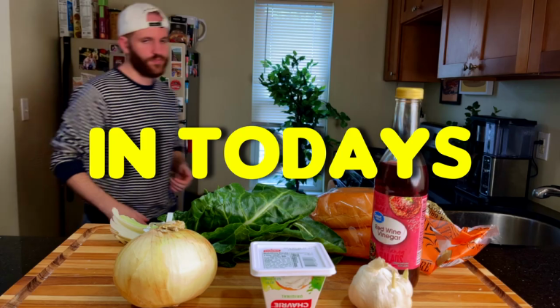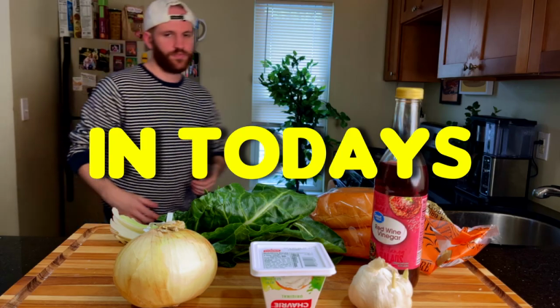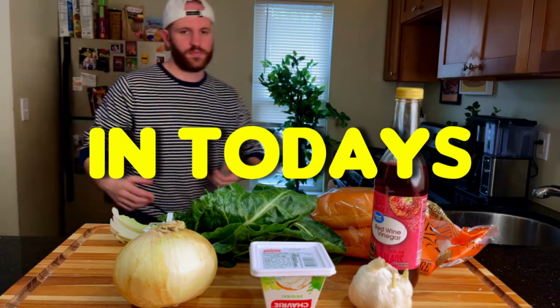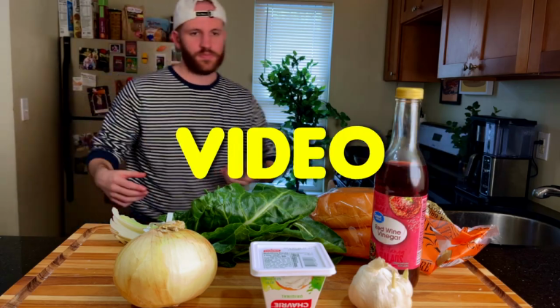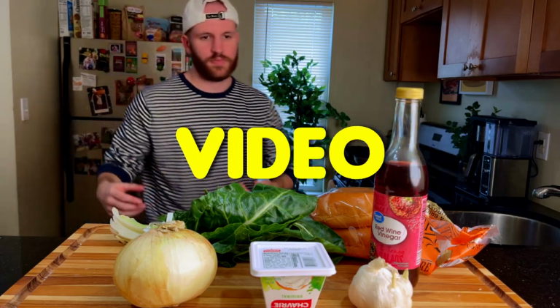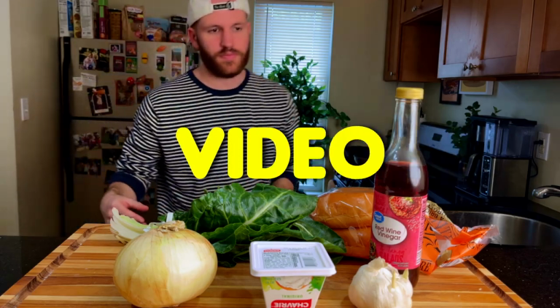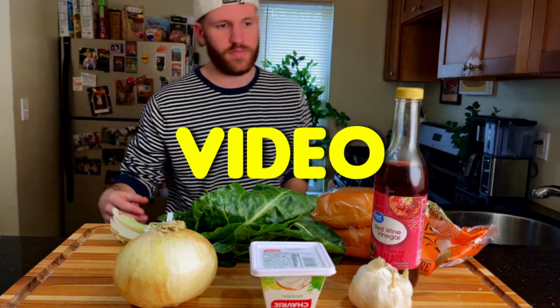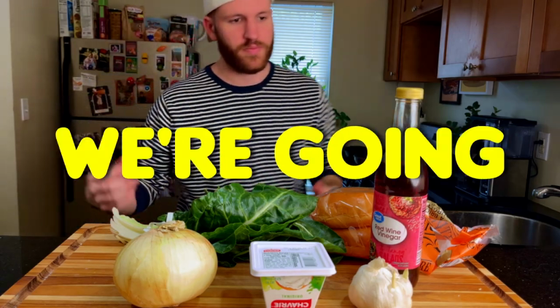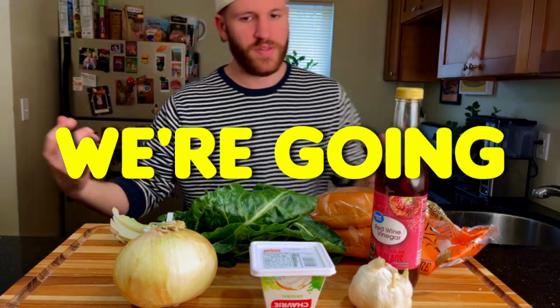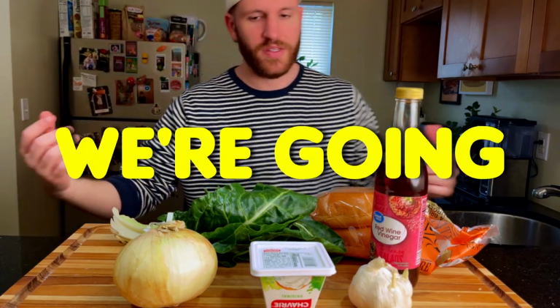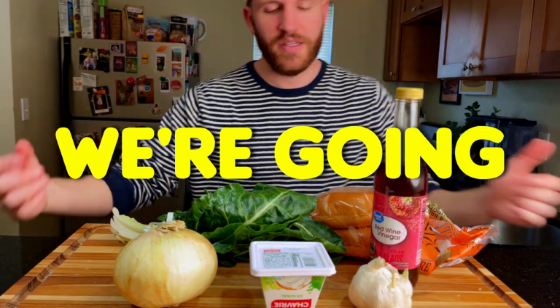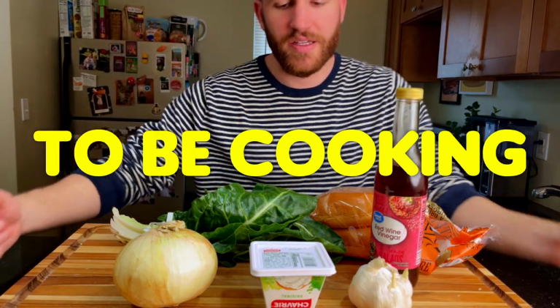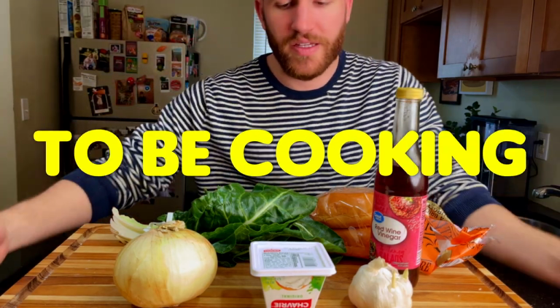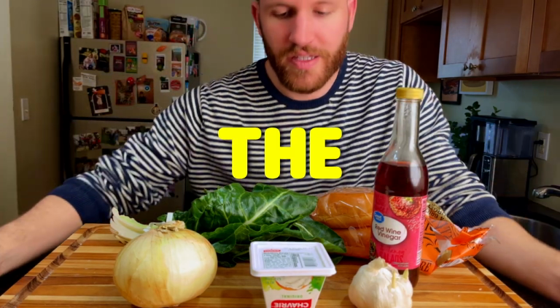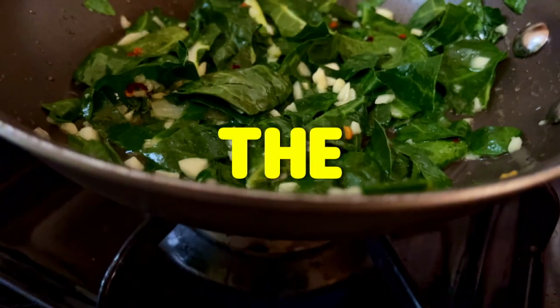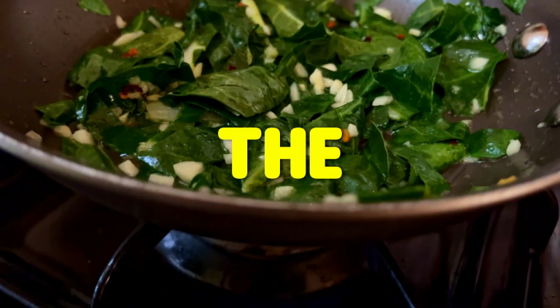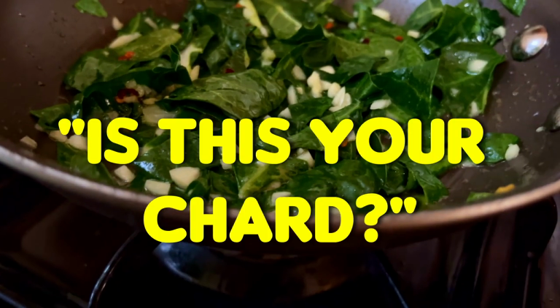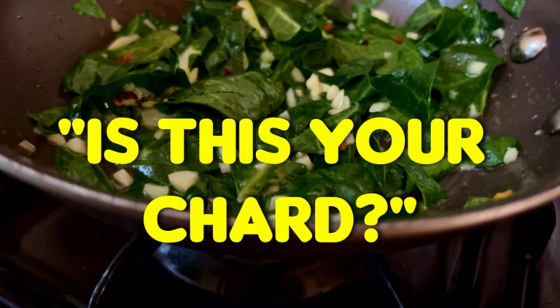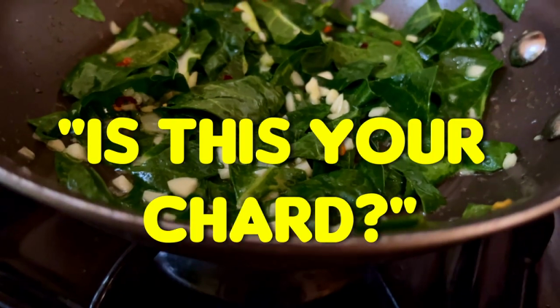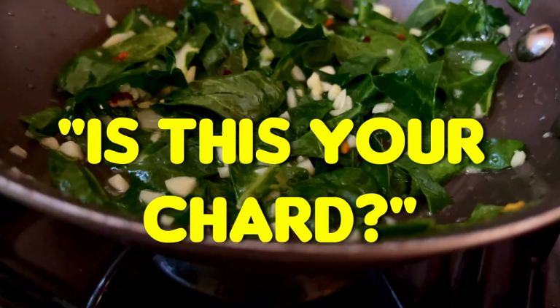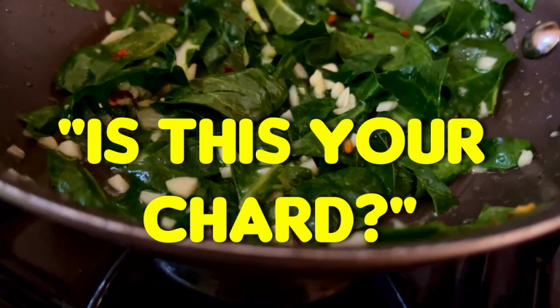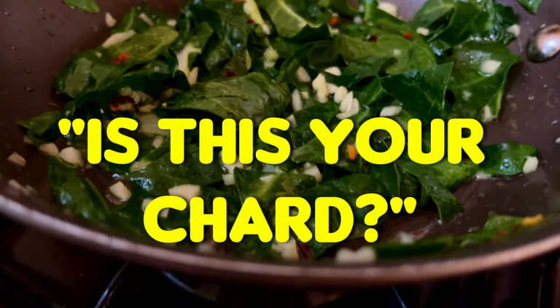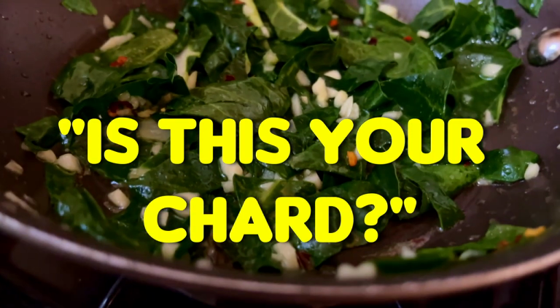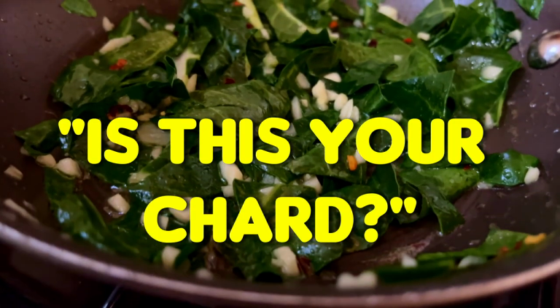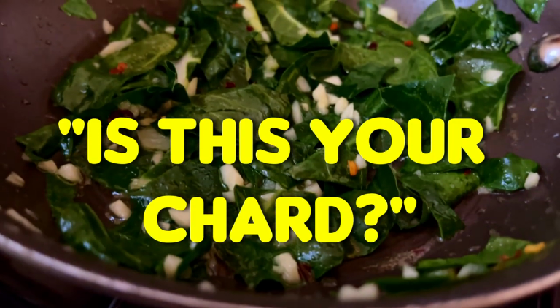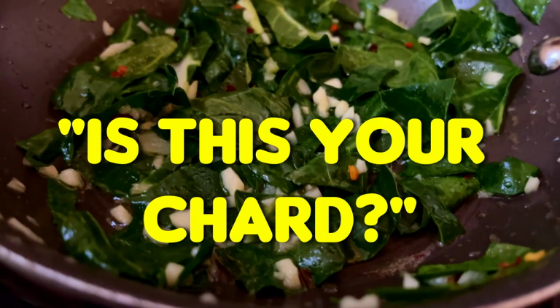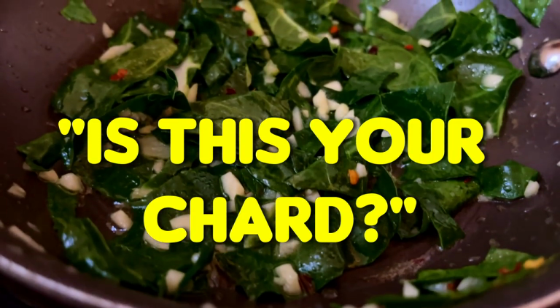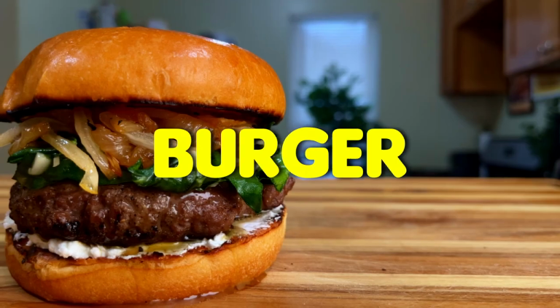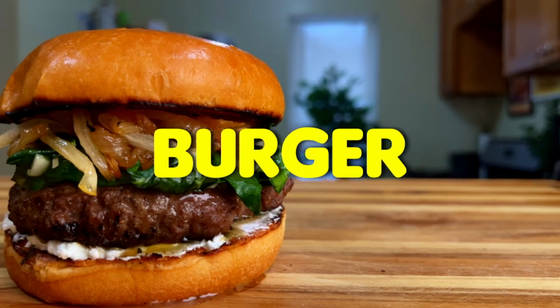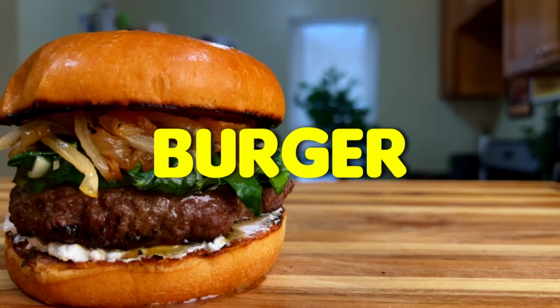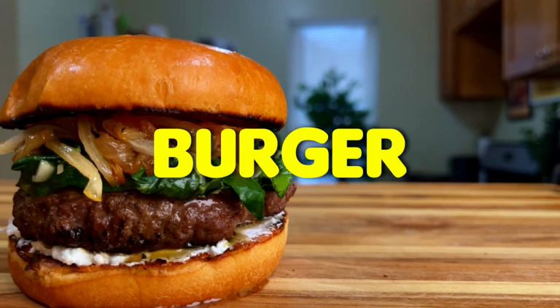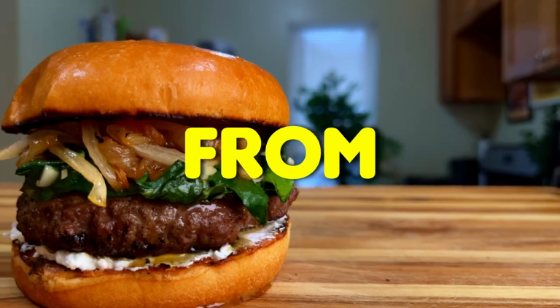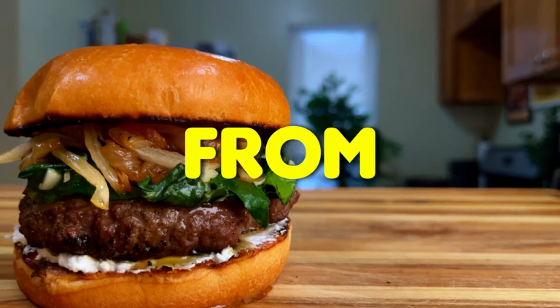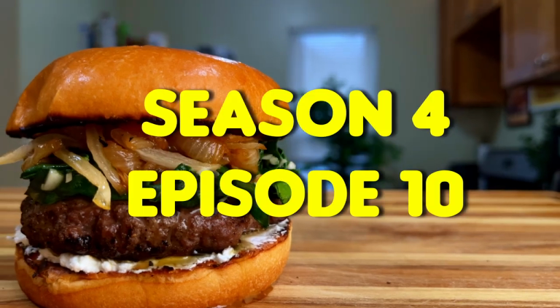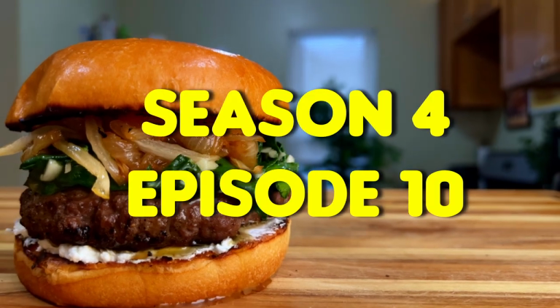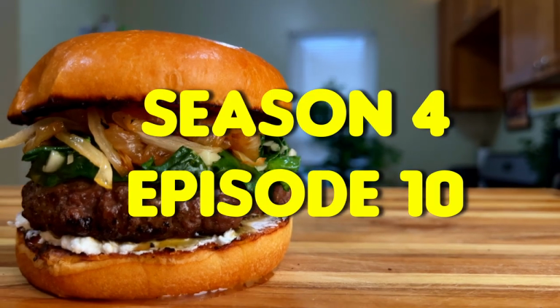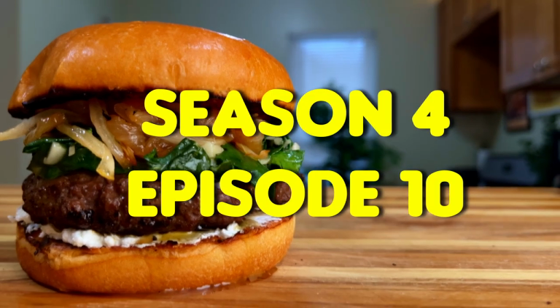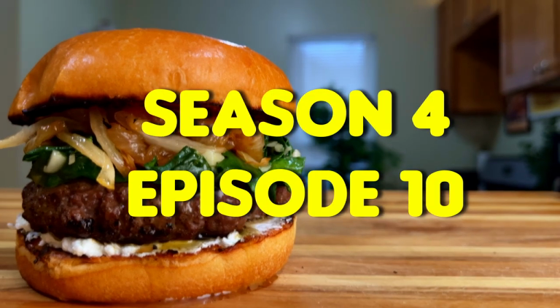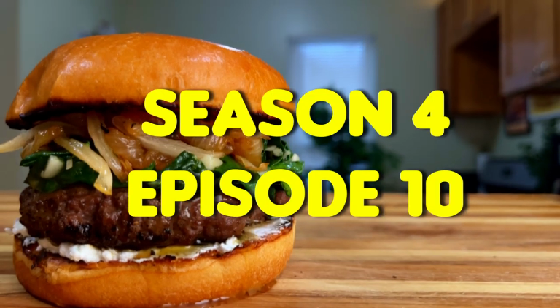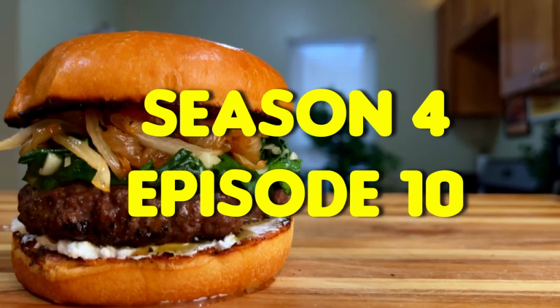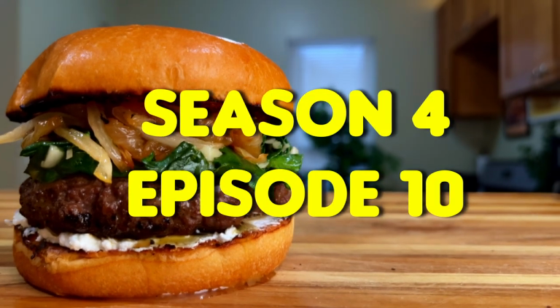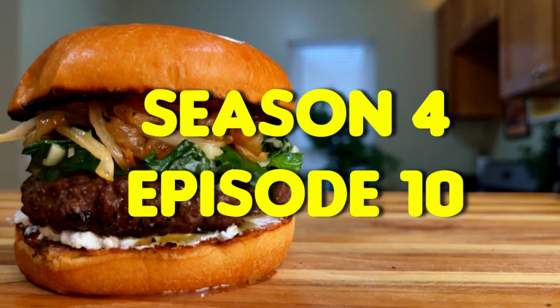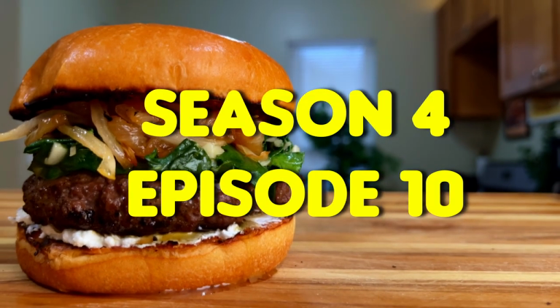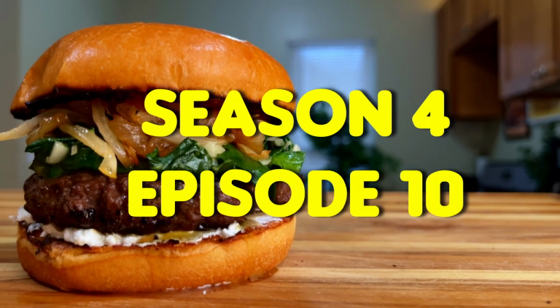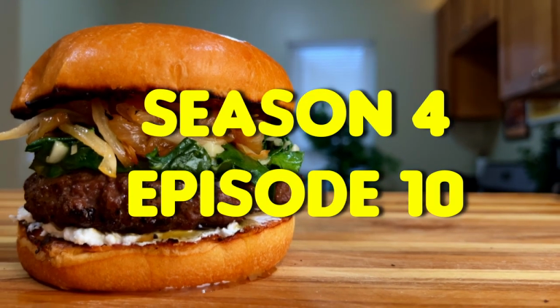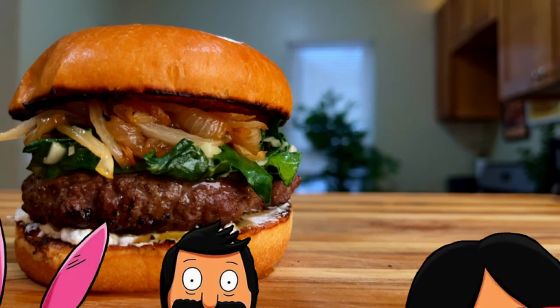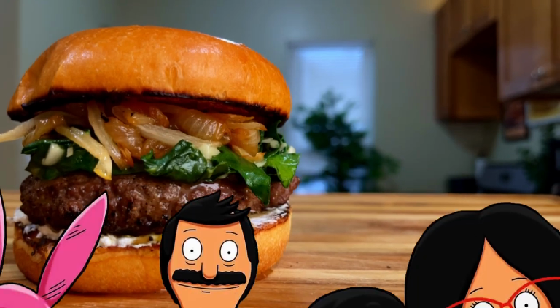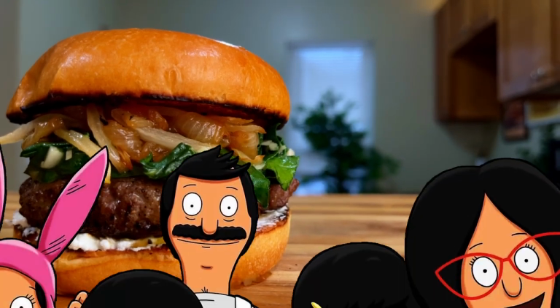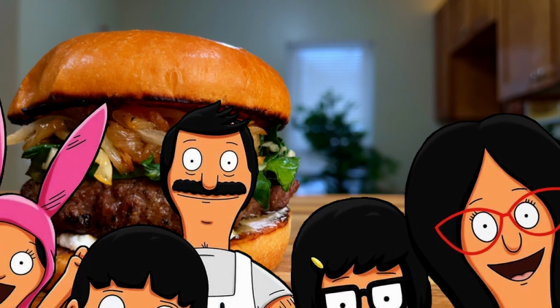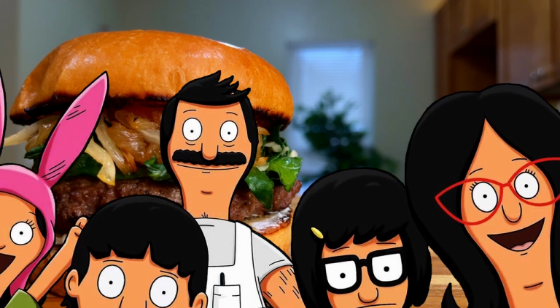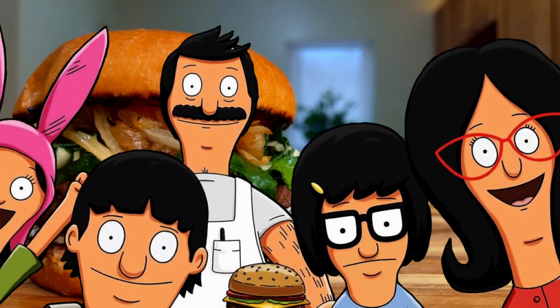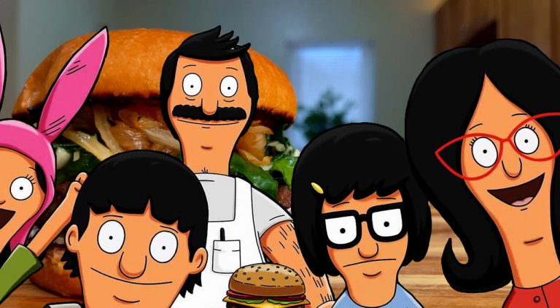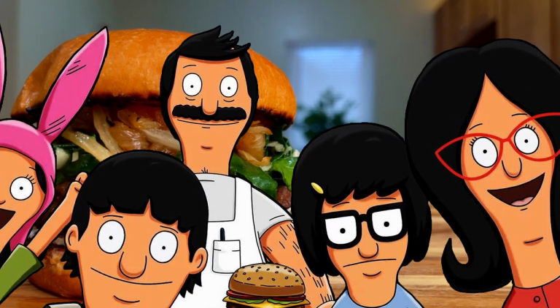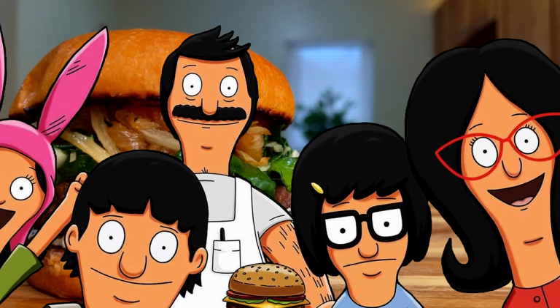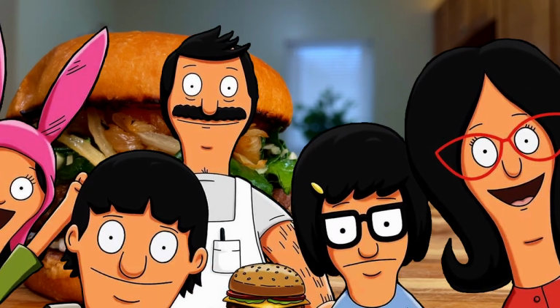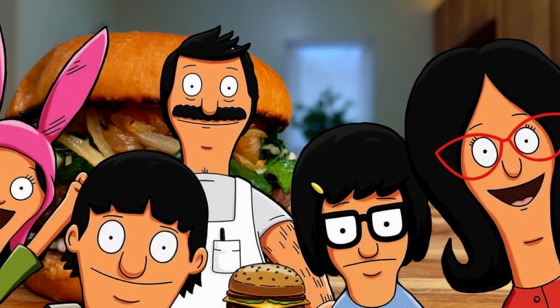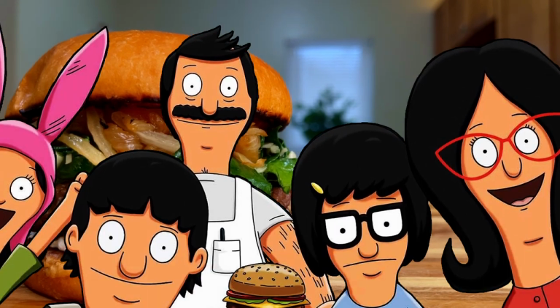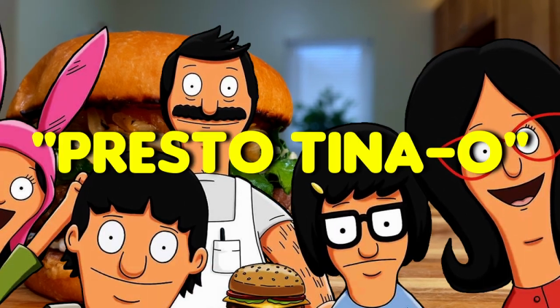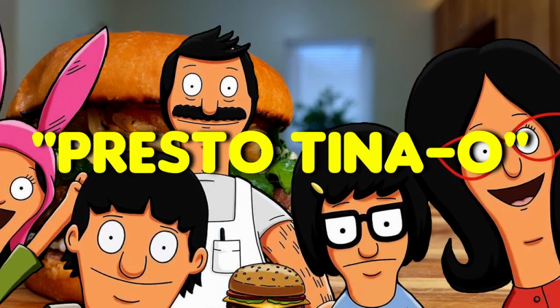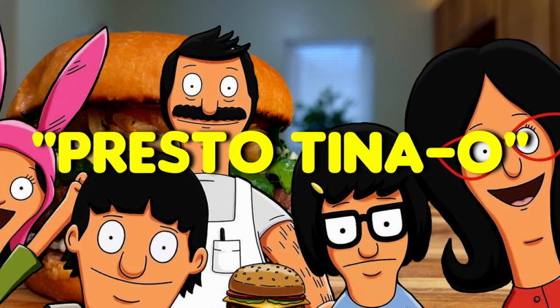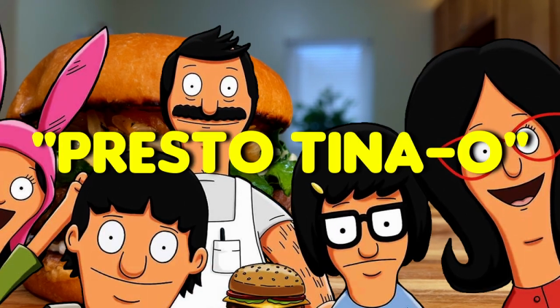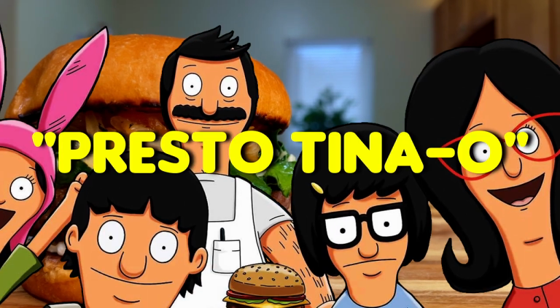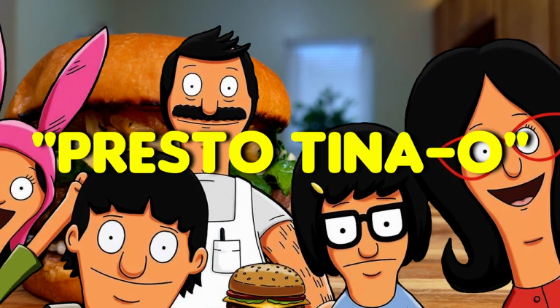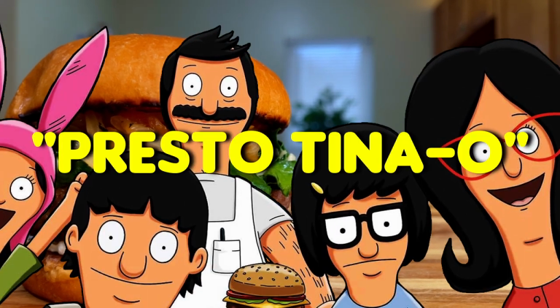In today's video, we're going to be cooking 'Is This Your Charred Burger' from Season 4, Episode 10 of Bob's Burgers, titled Presto Tina-O.